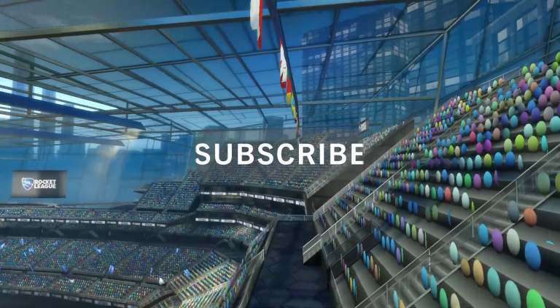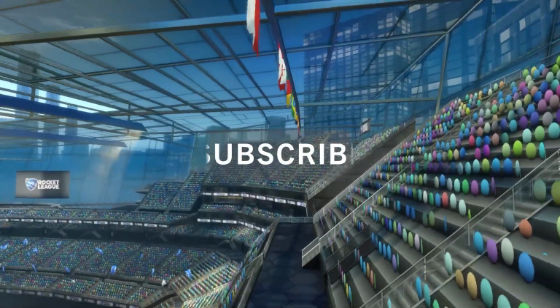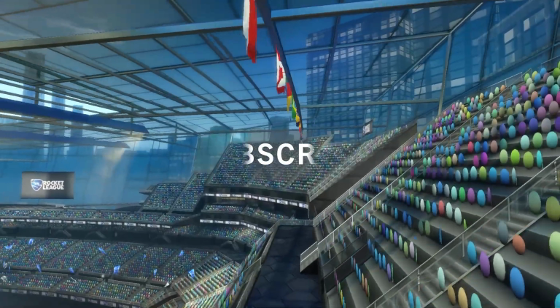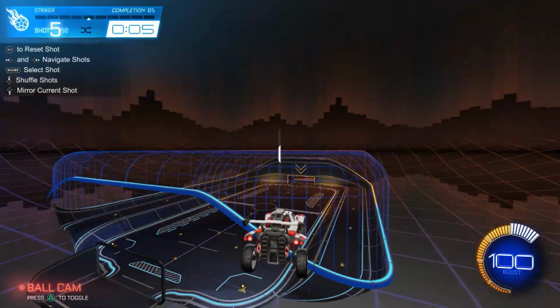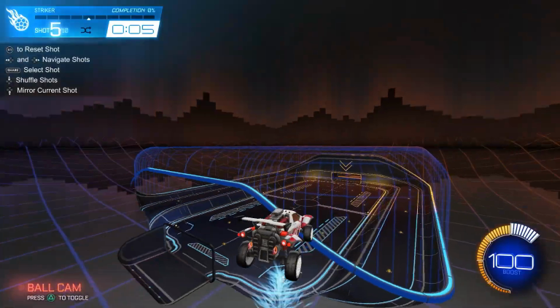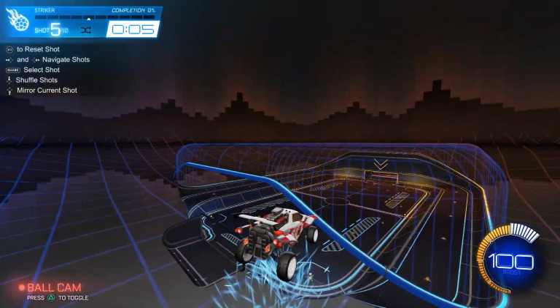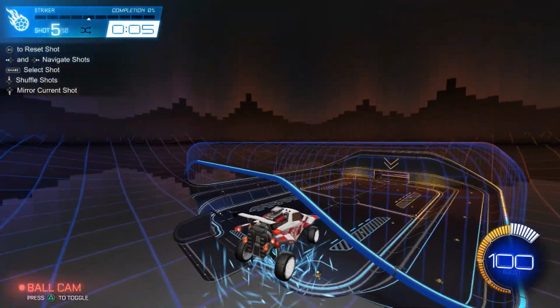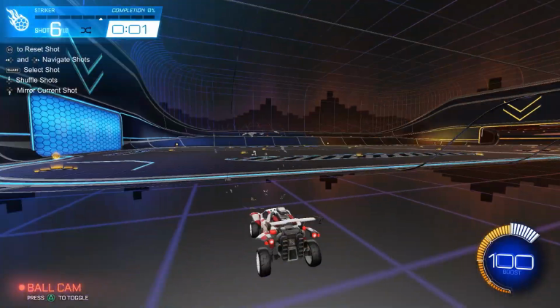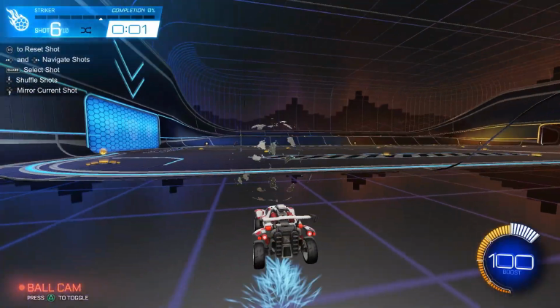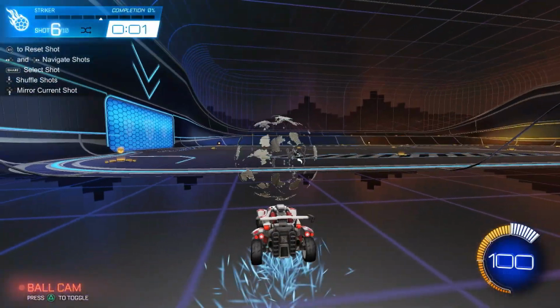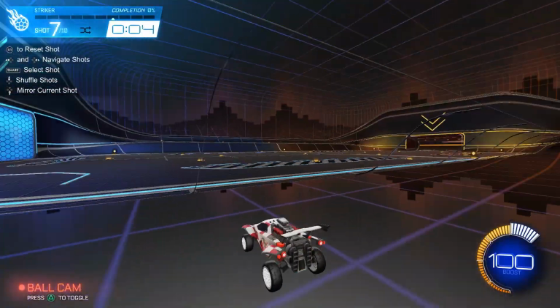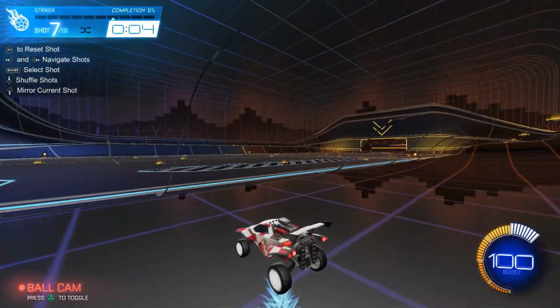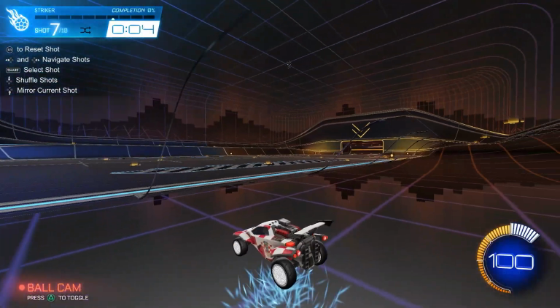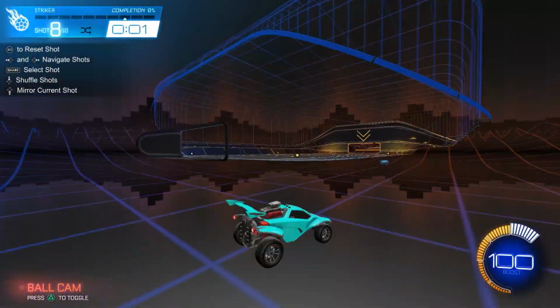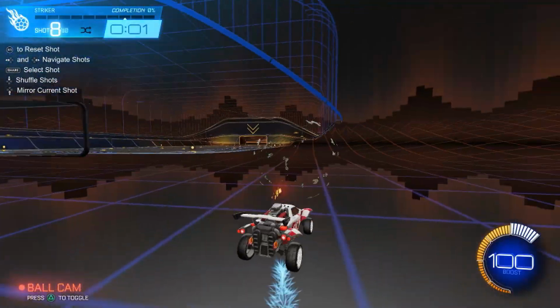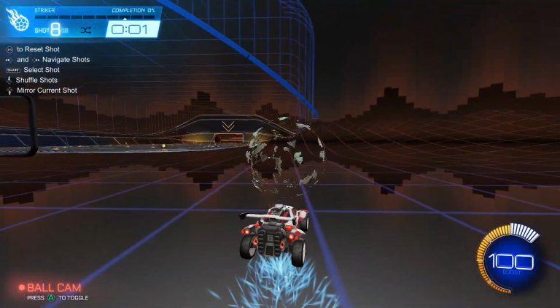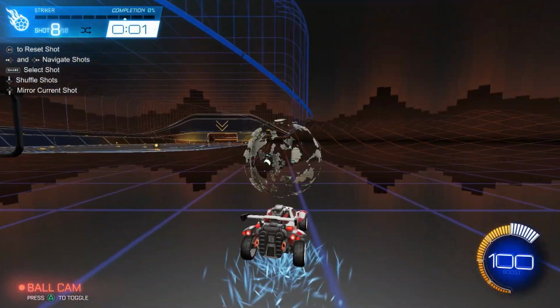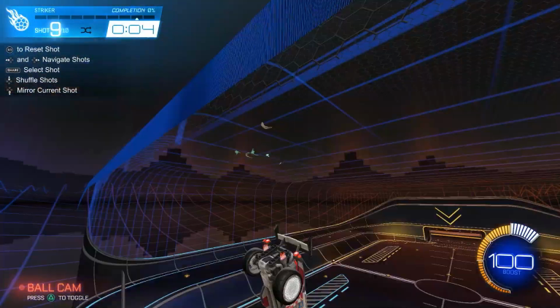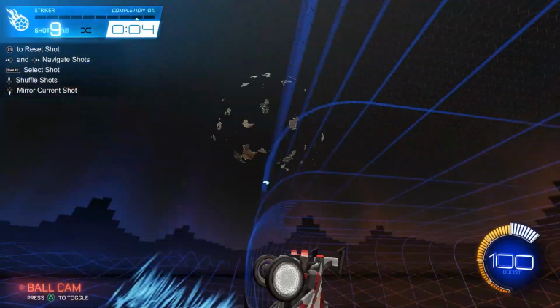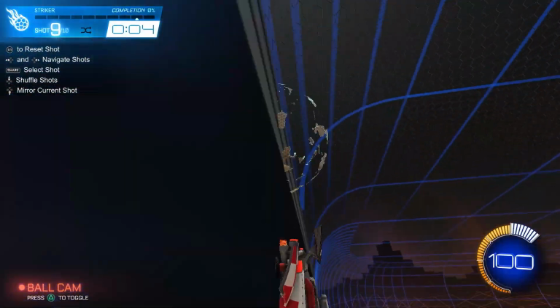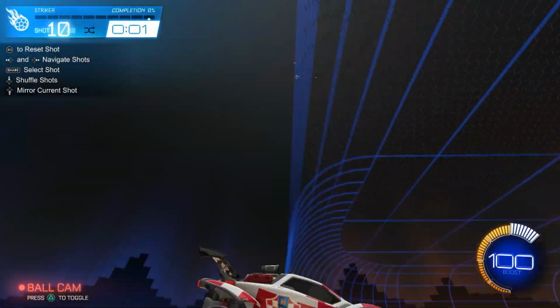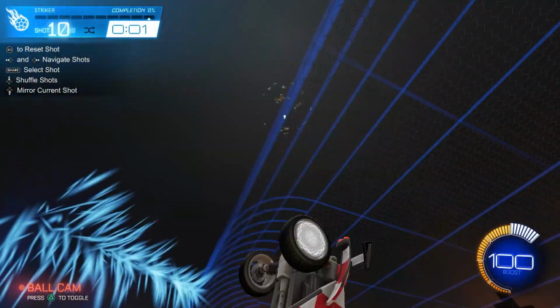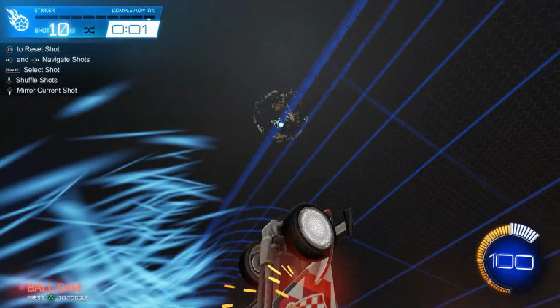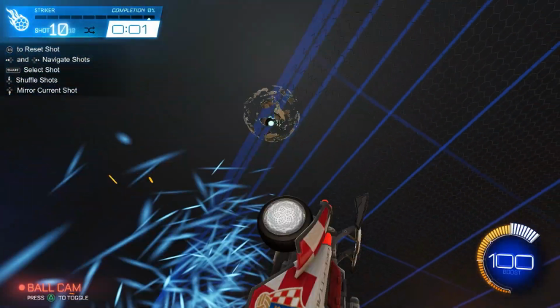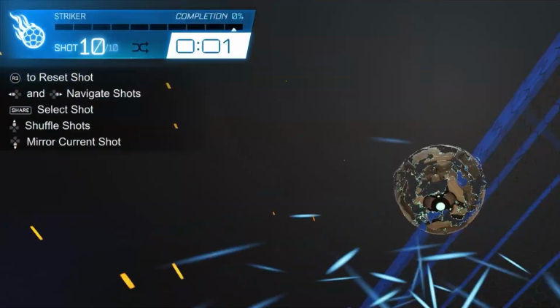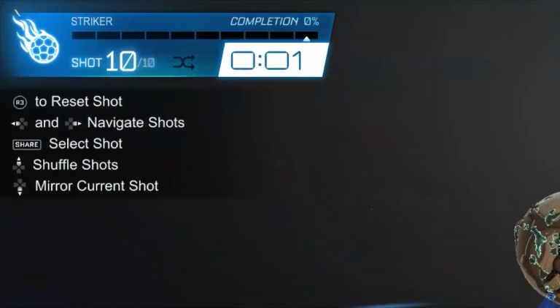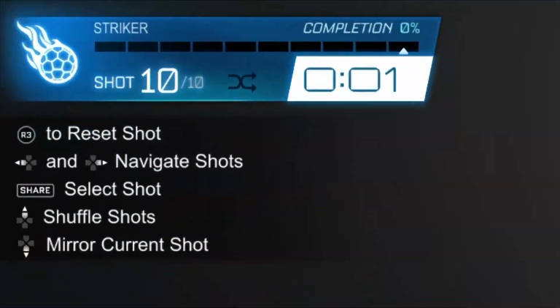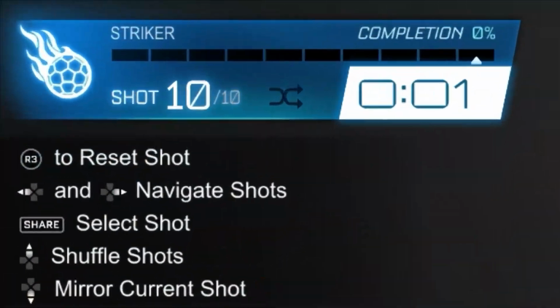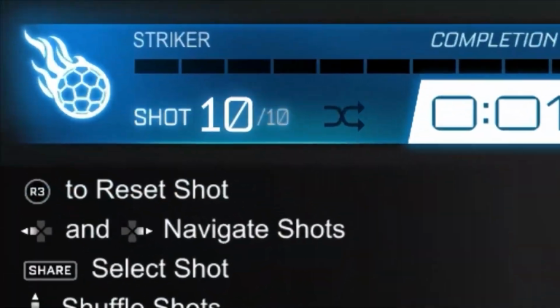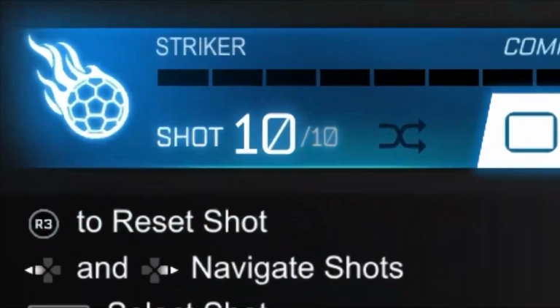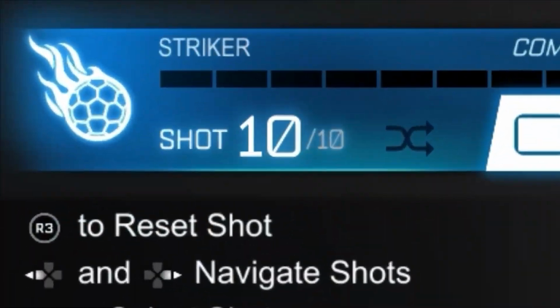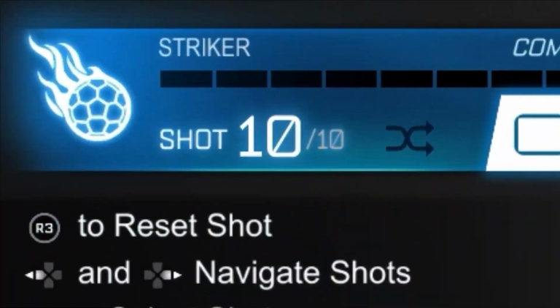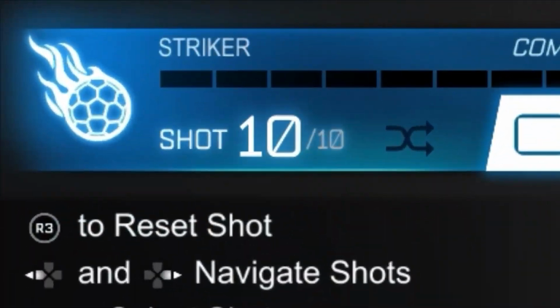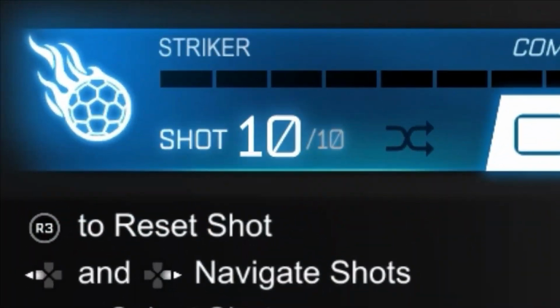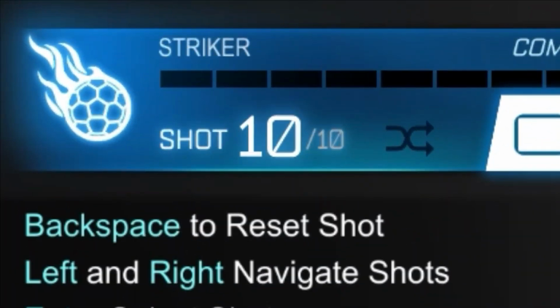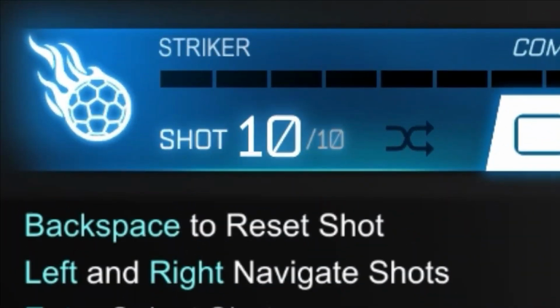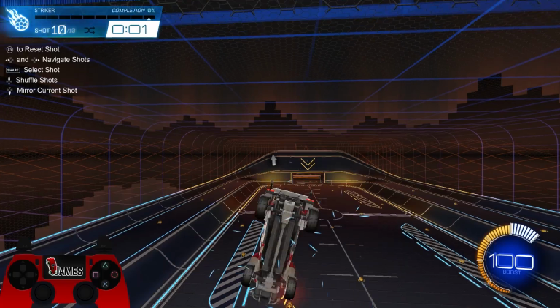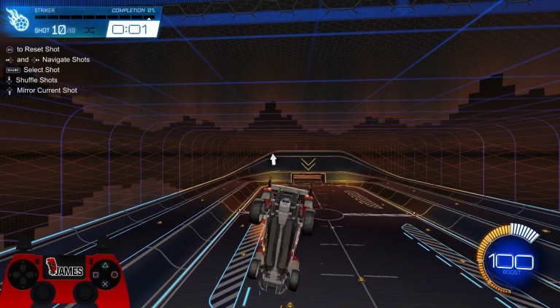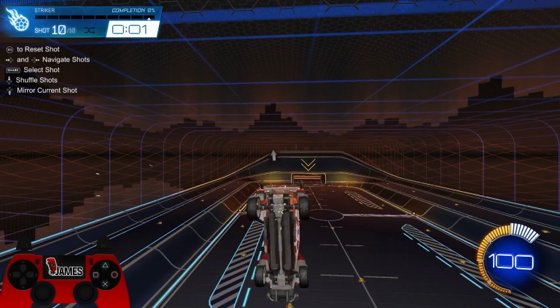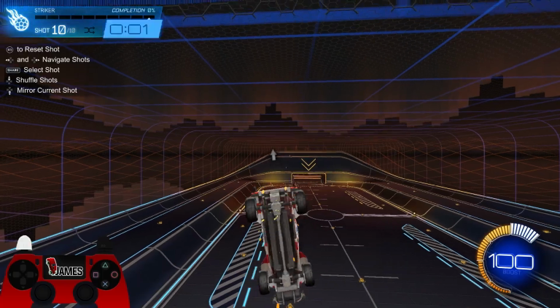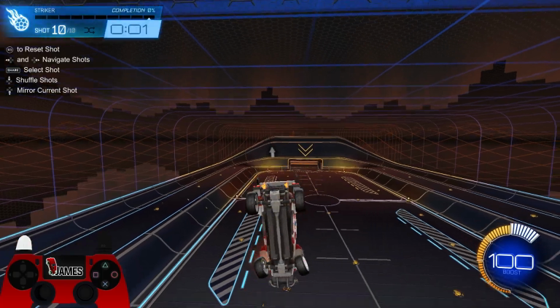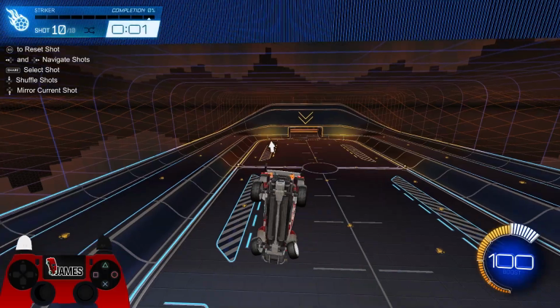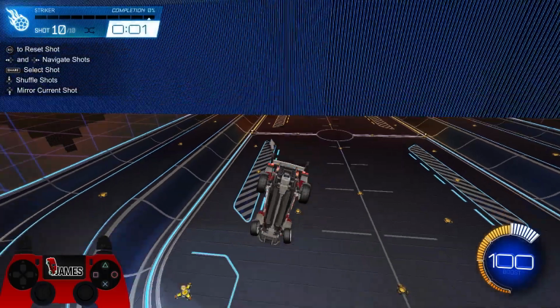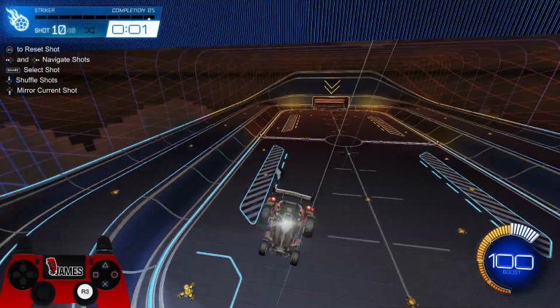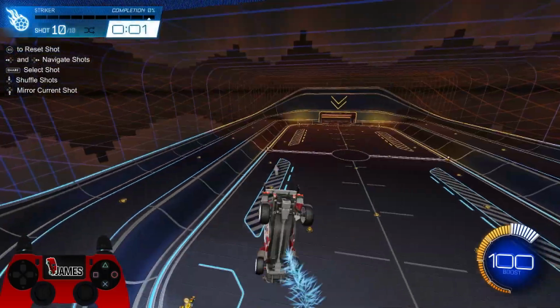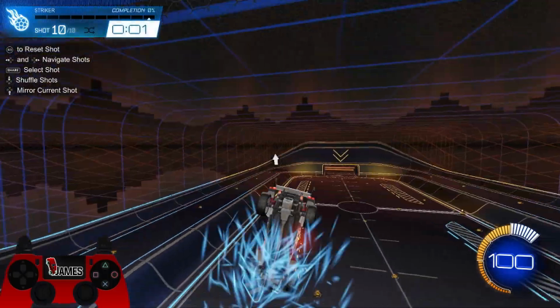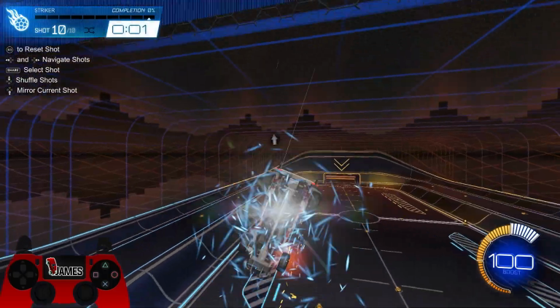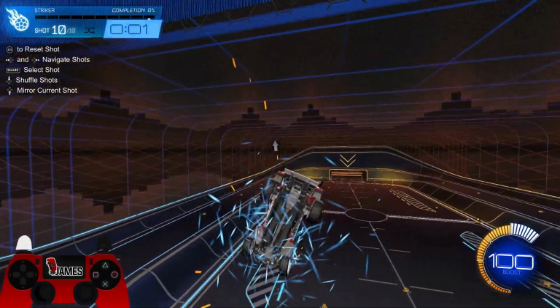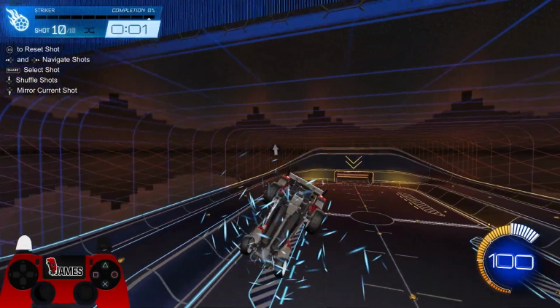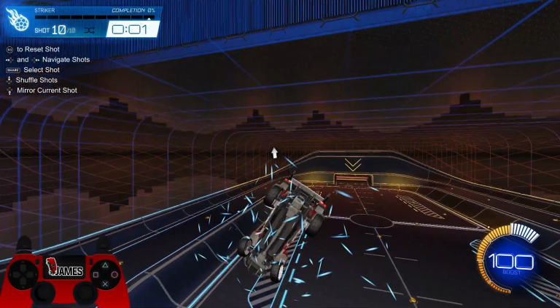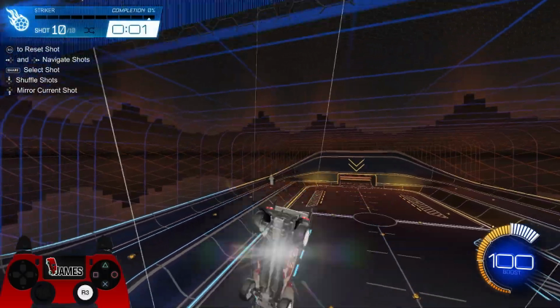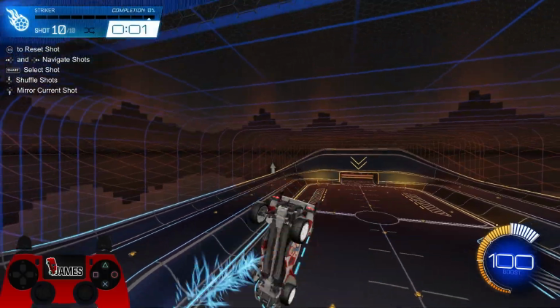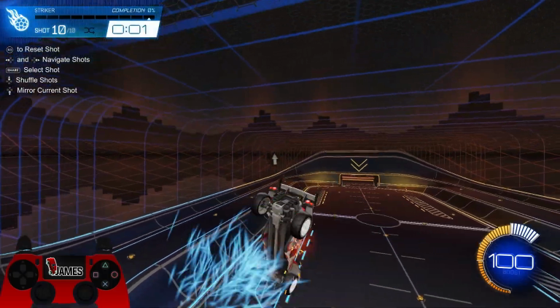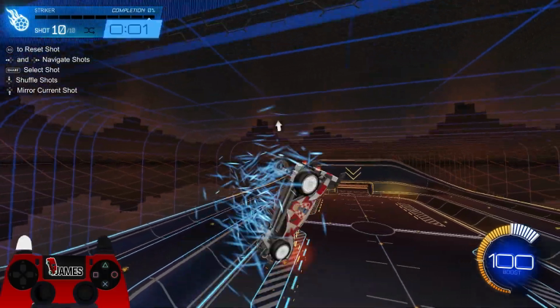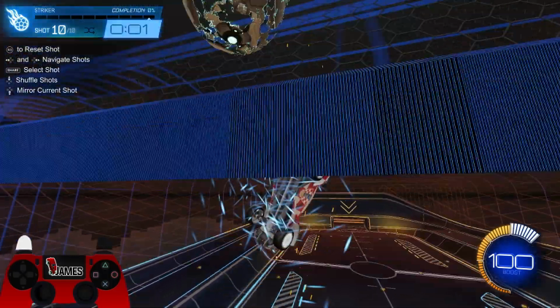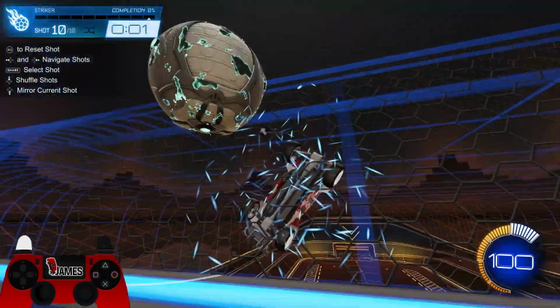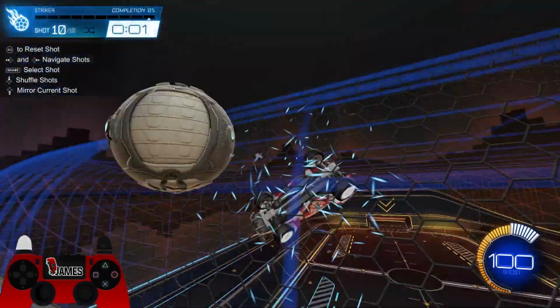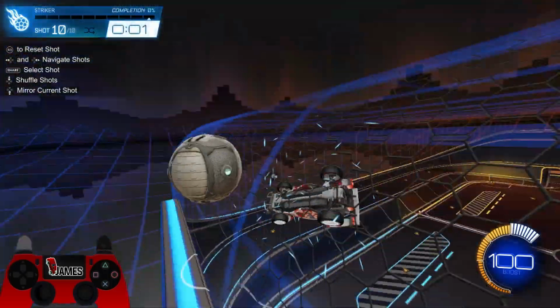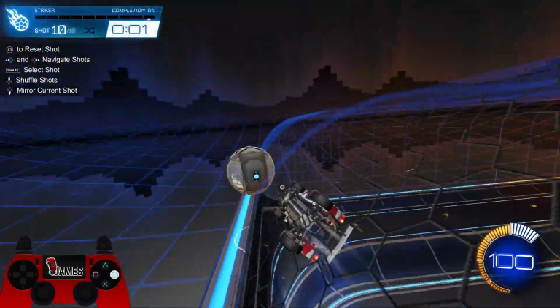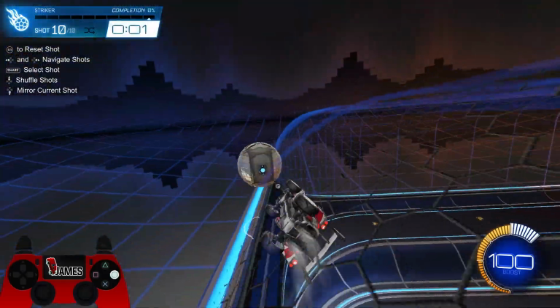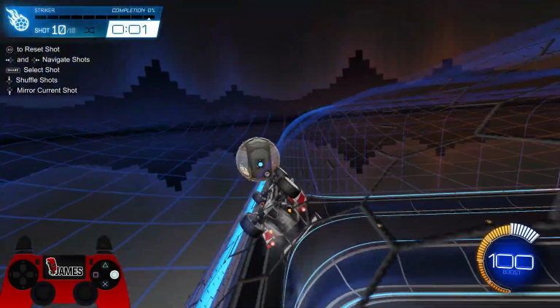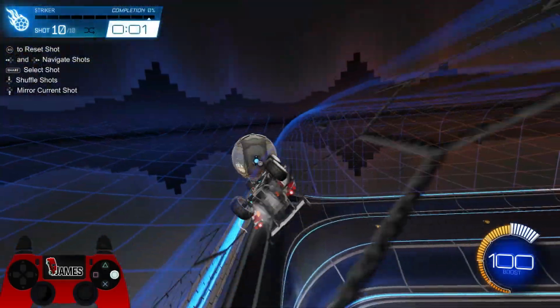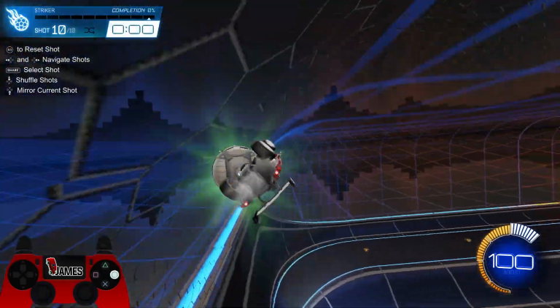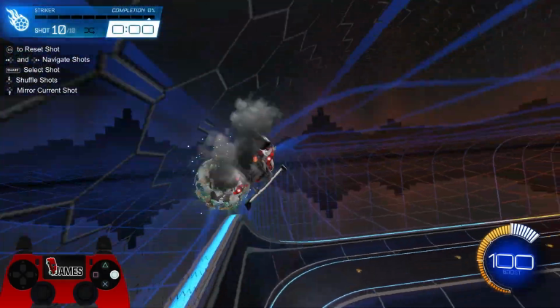Now go to the last shot in this training pack, and what you need to do is hold reverse and pull your joystick far to the left.